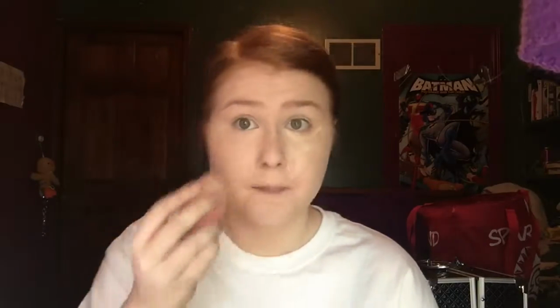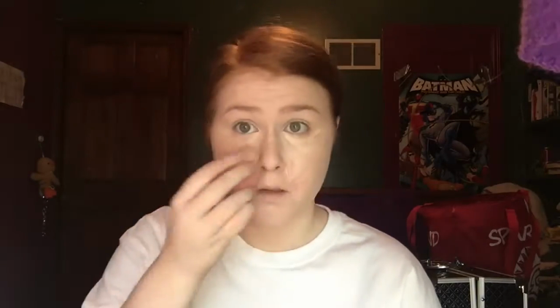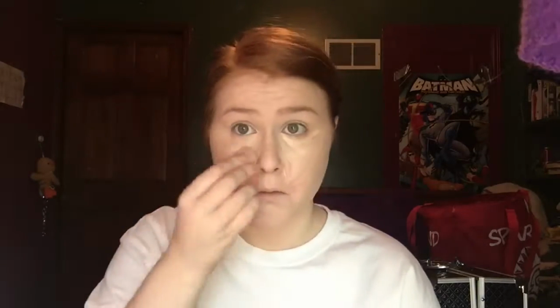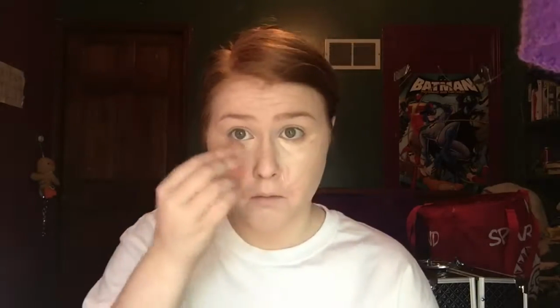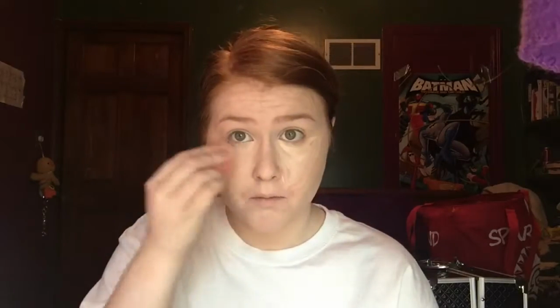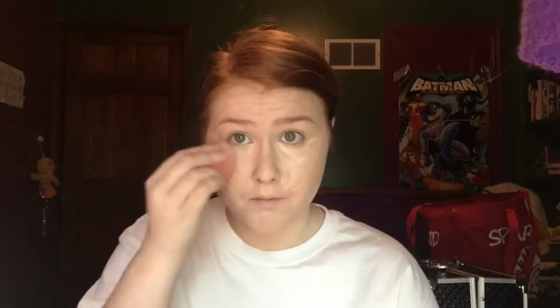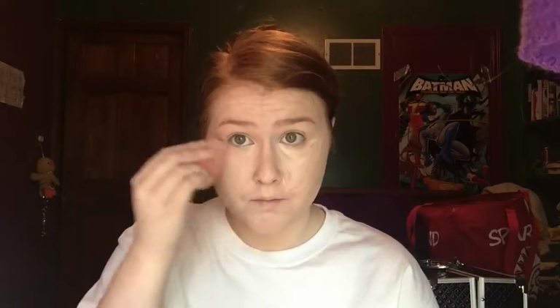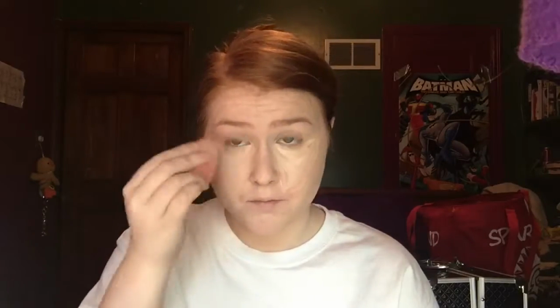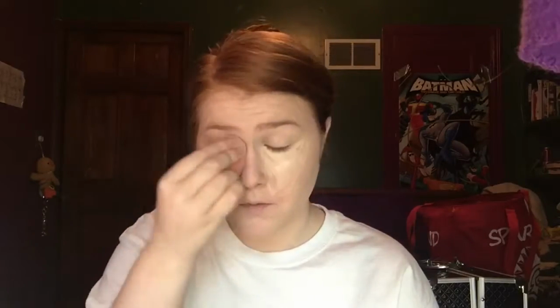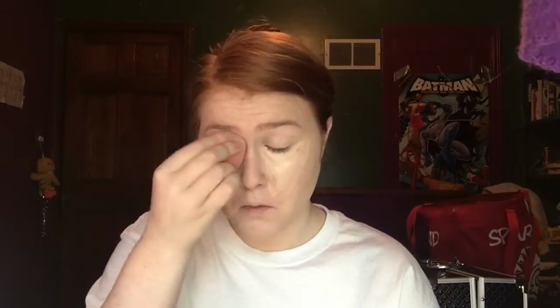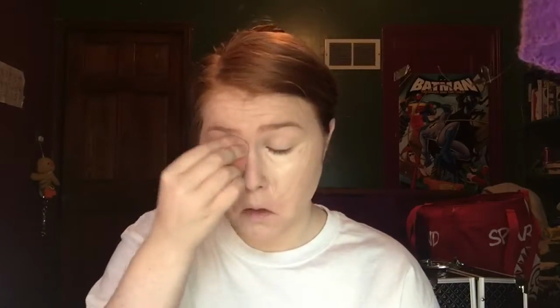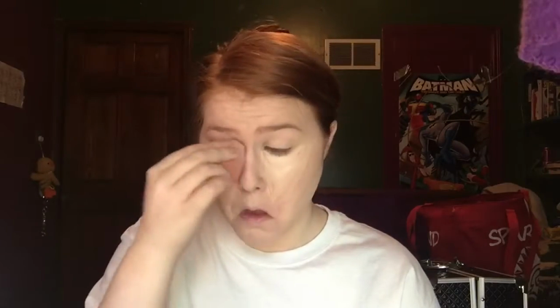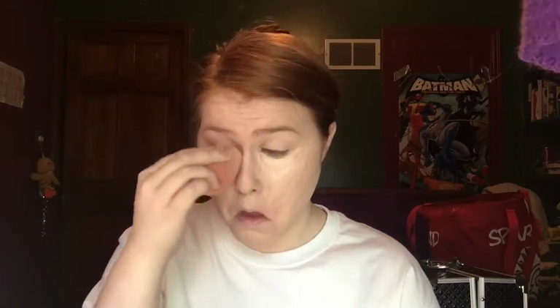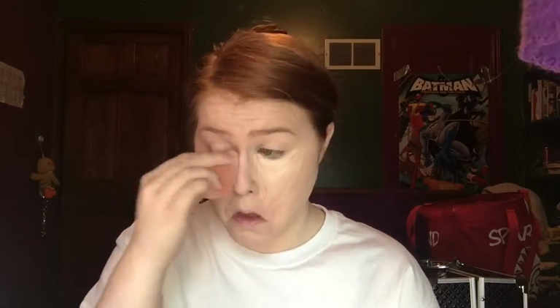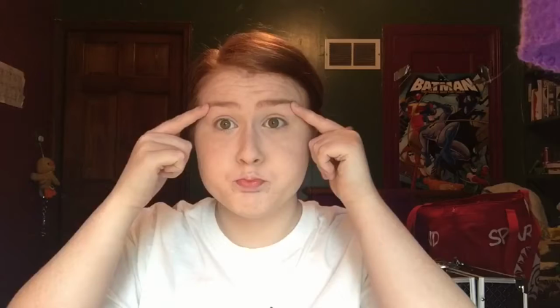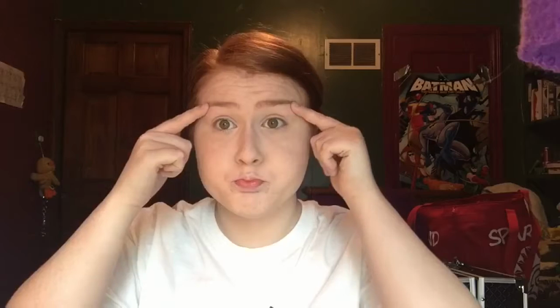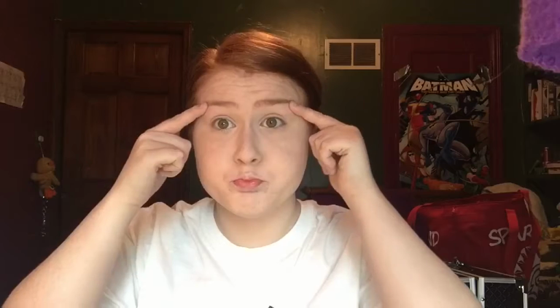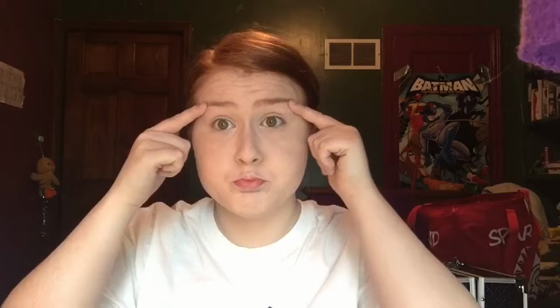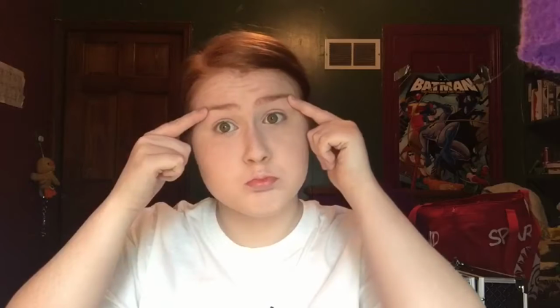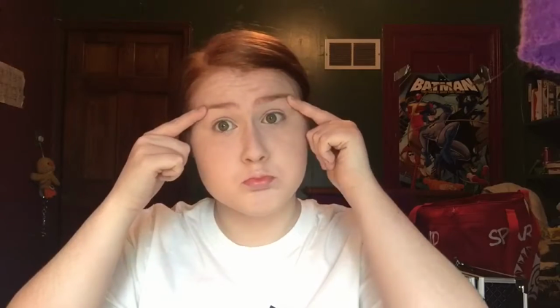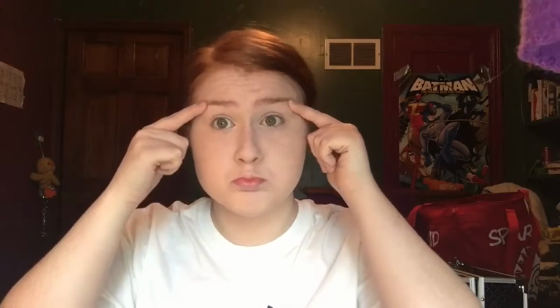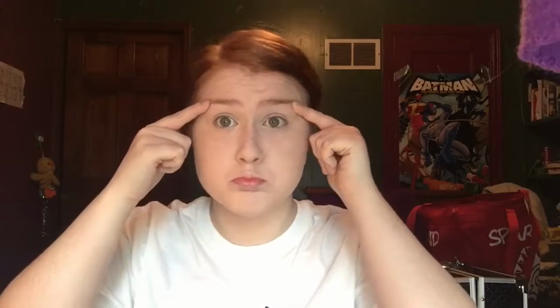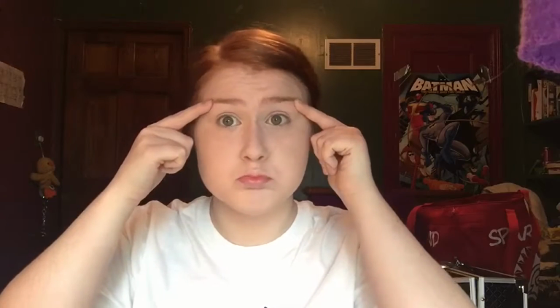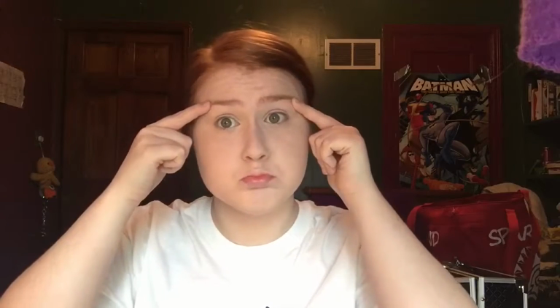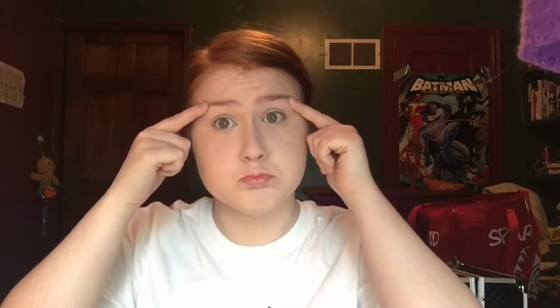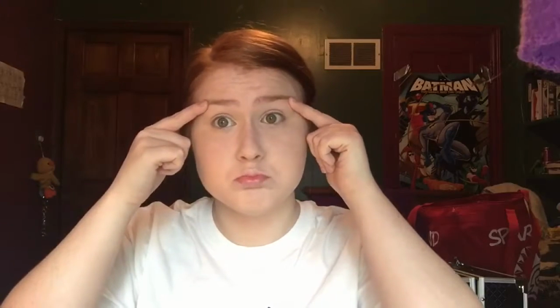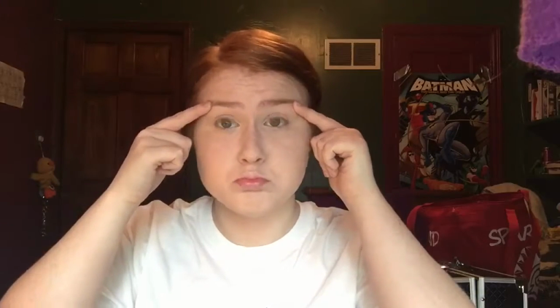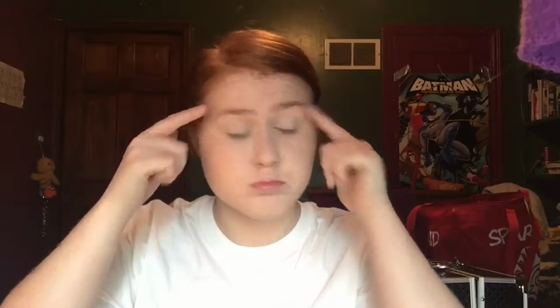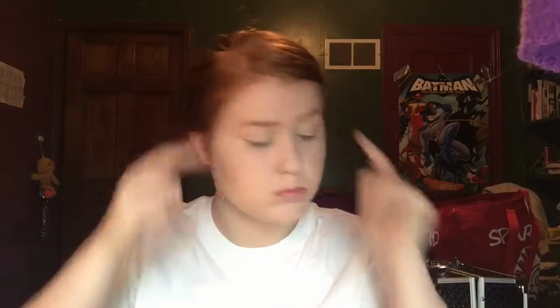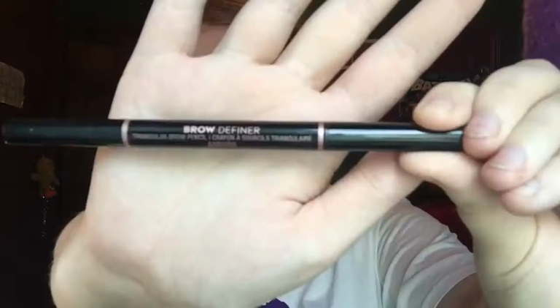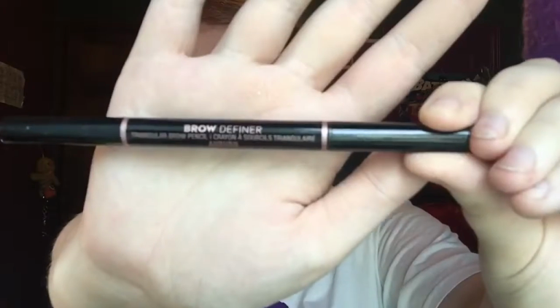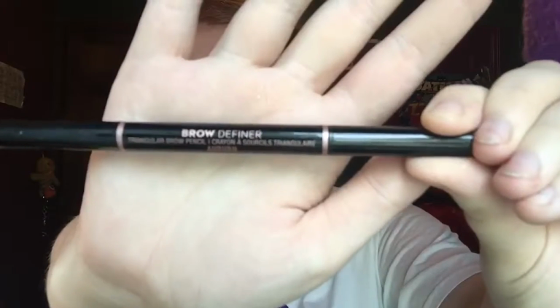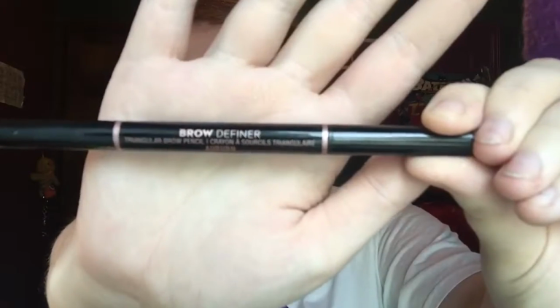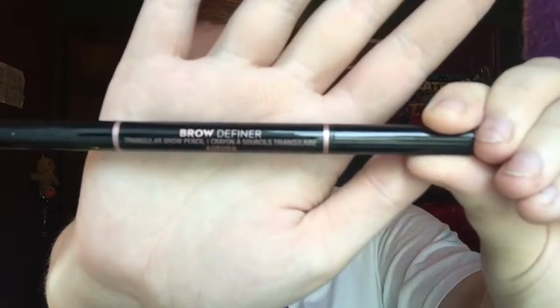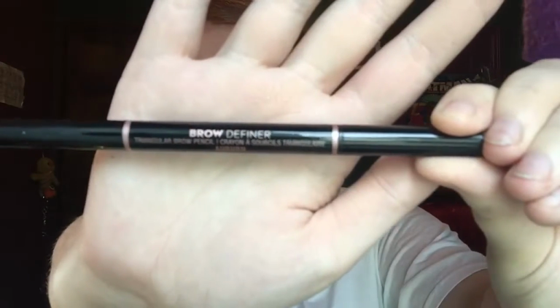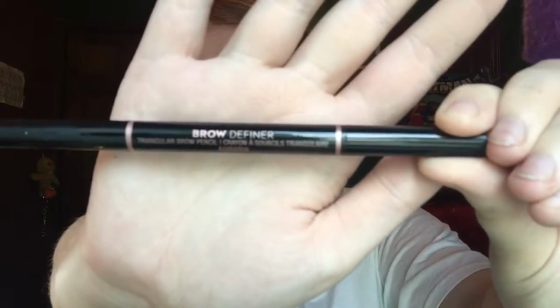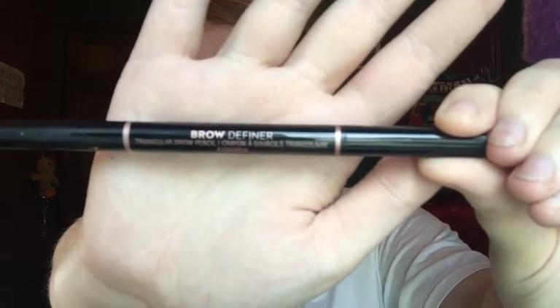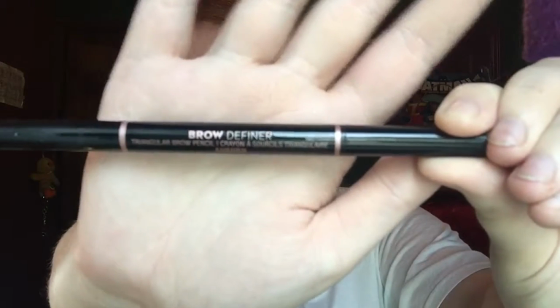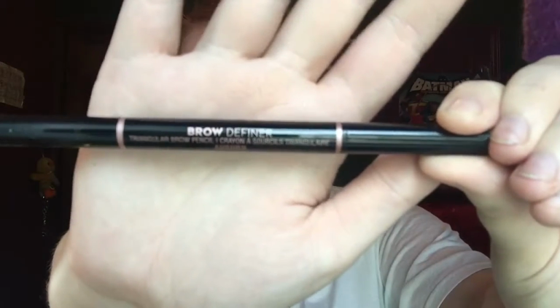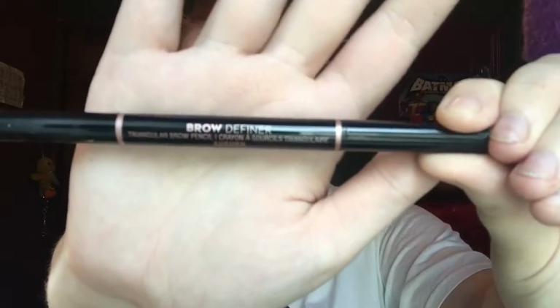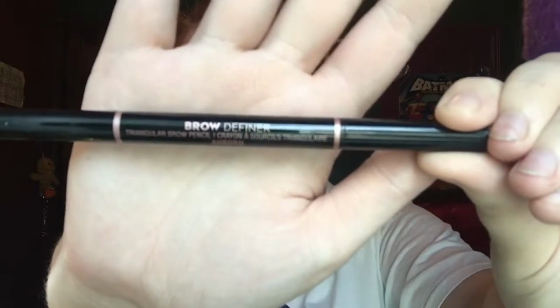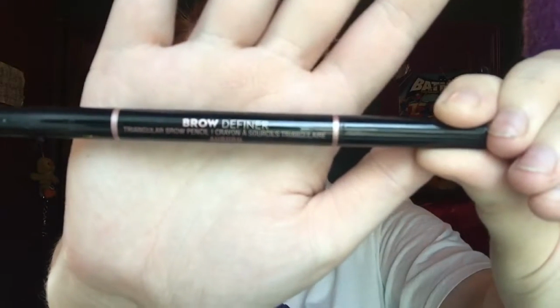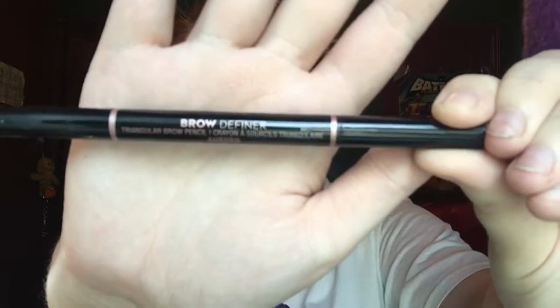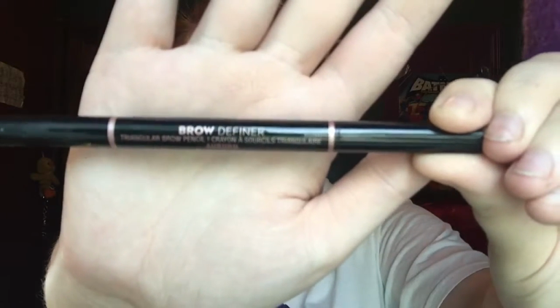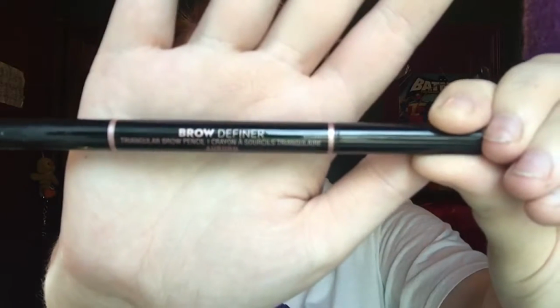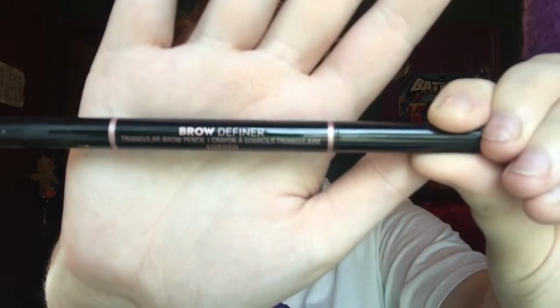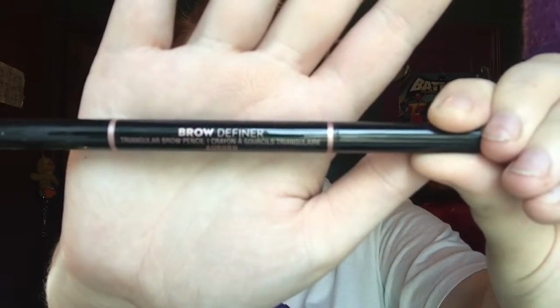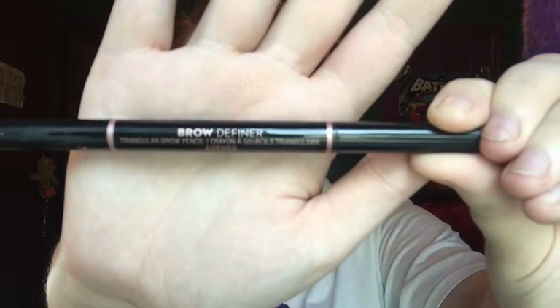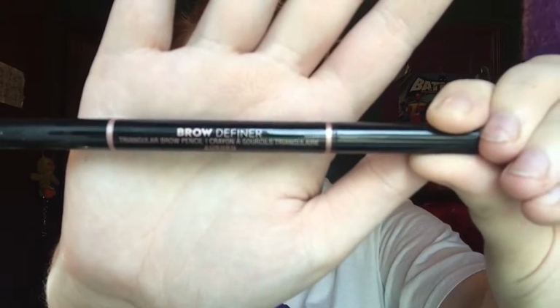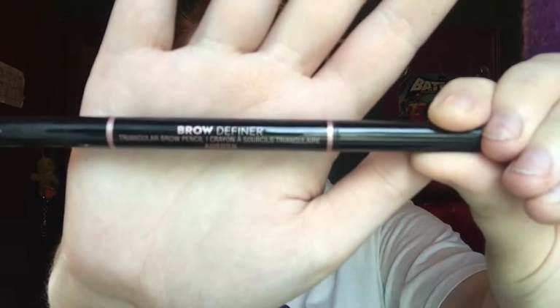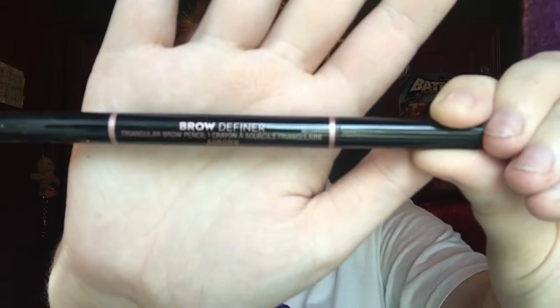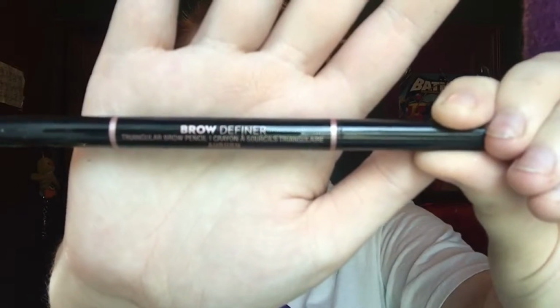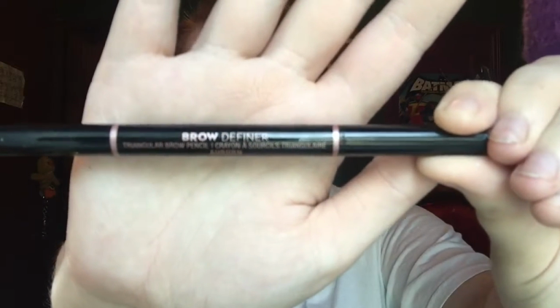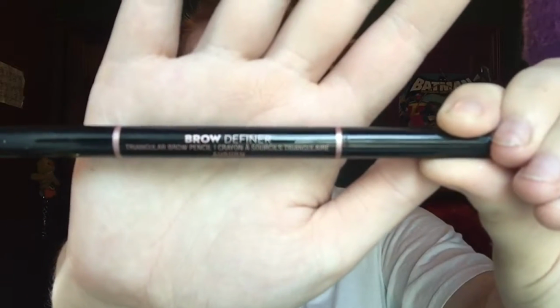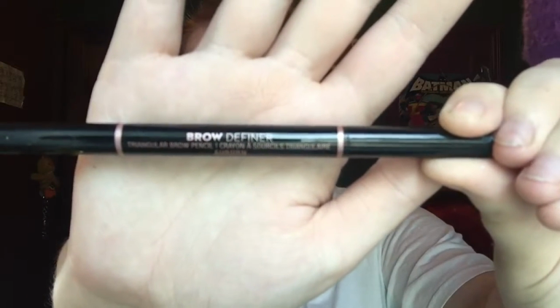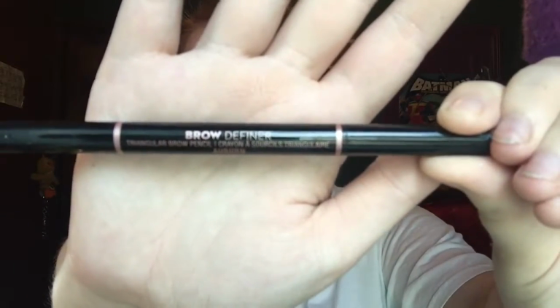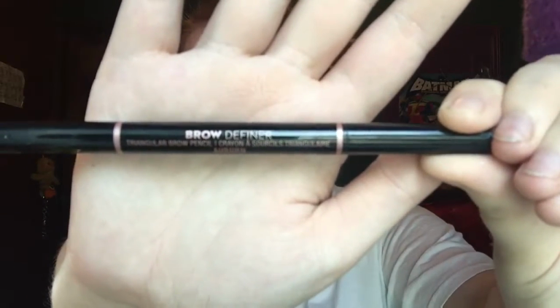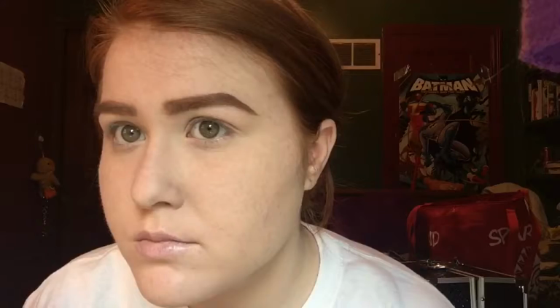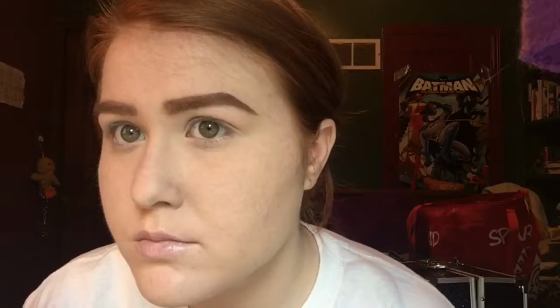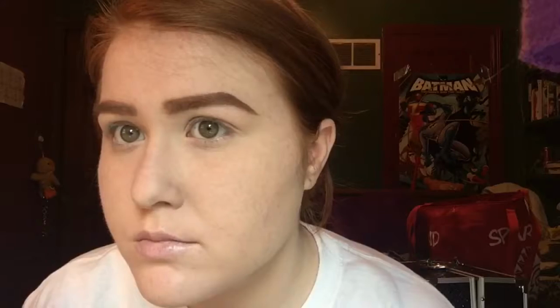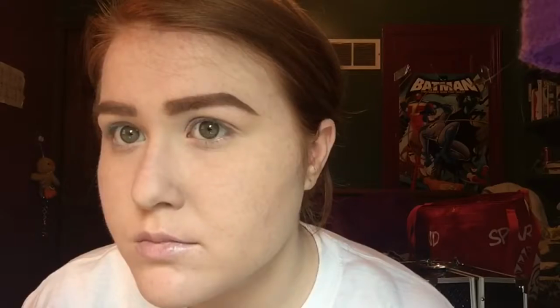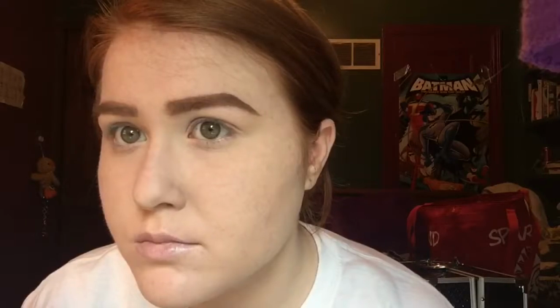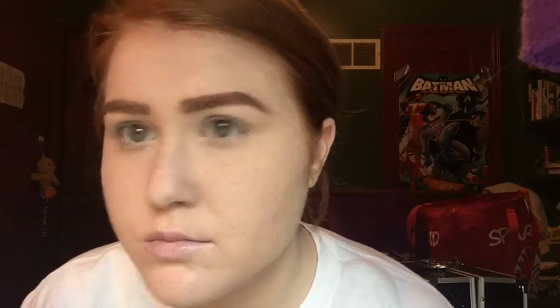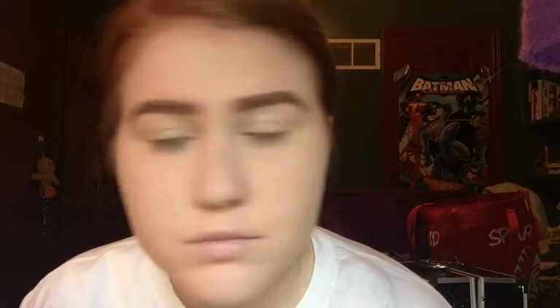Then we're going to use the Anastasia Beverly Hills Brow Definer in the color Auburn.